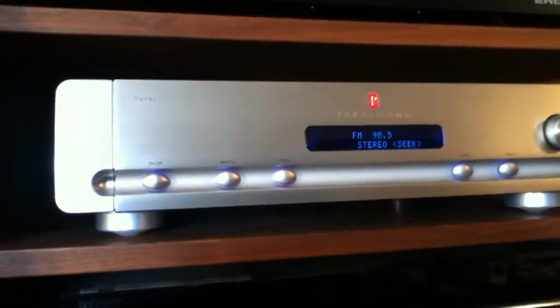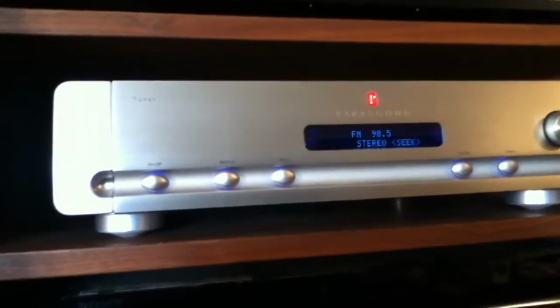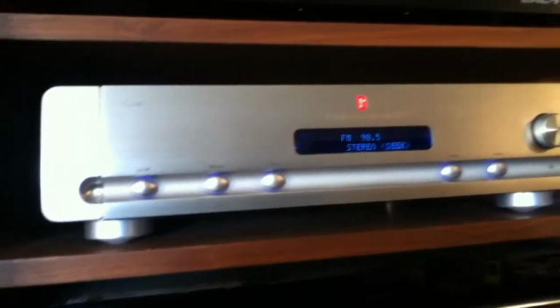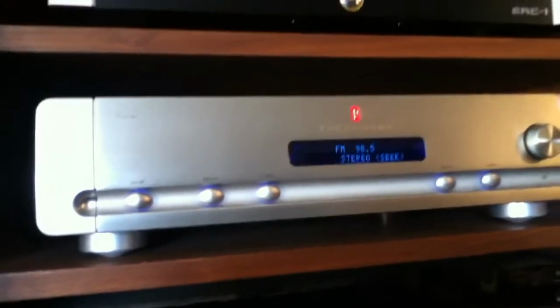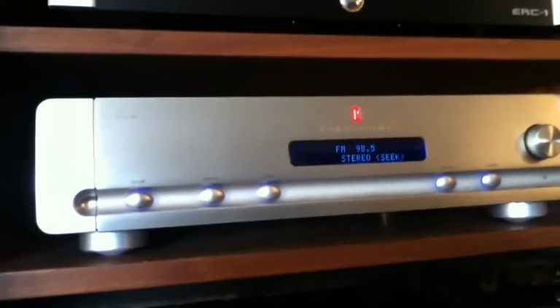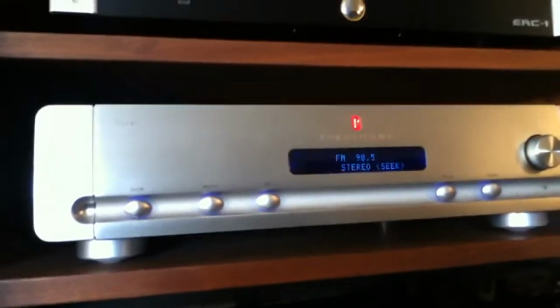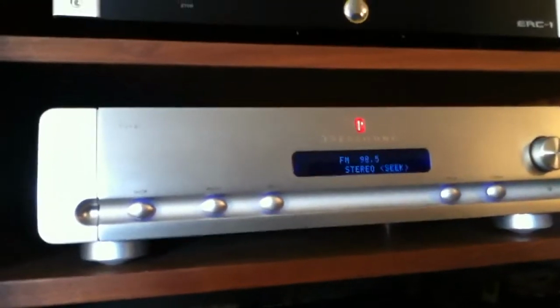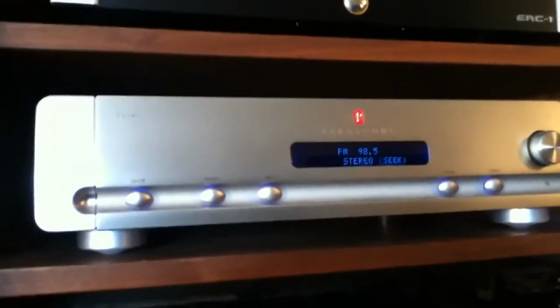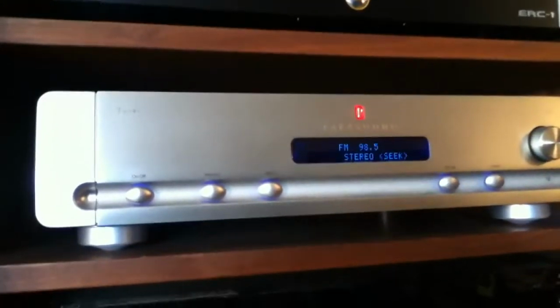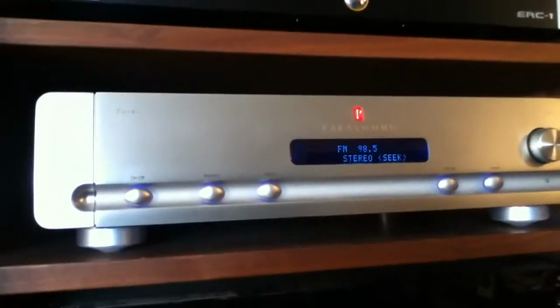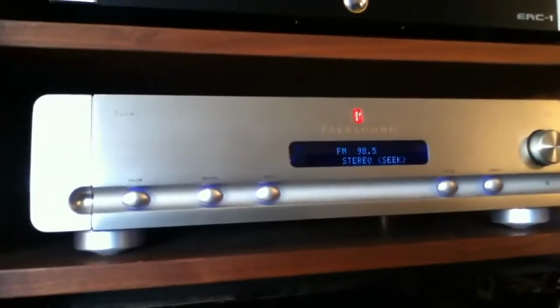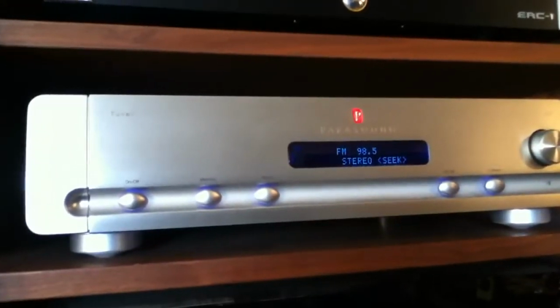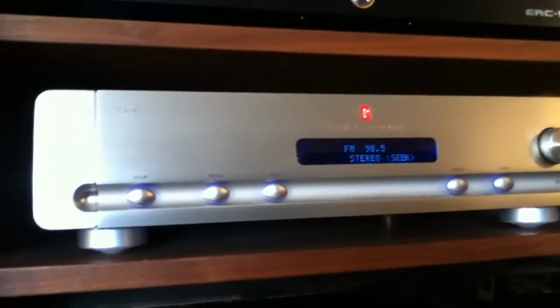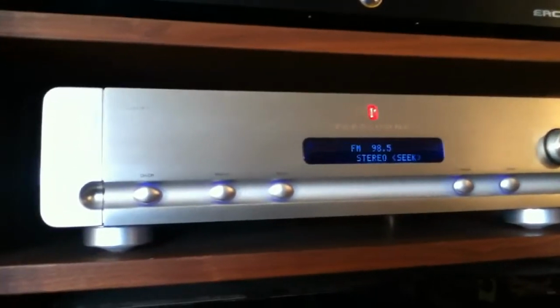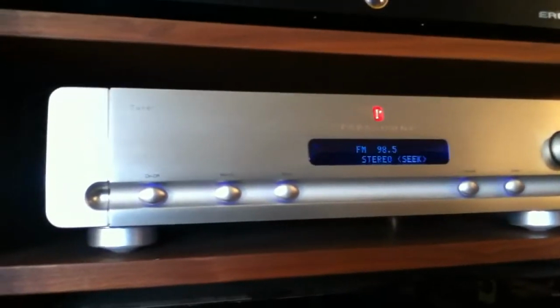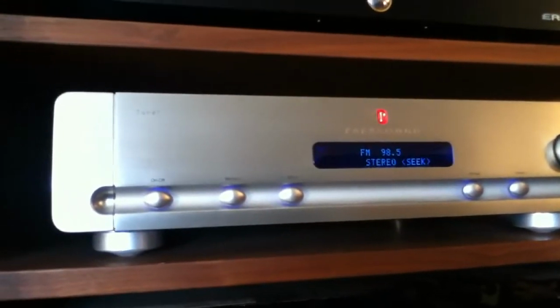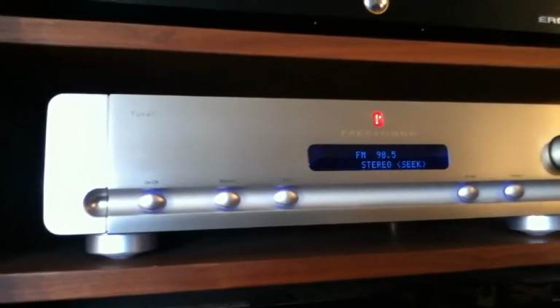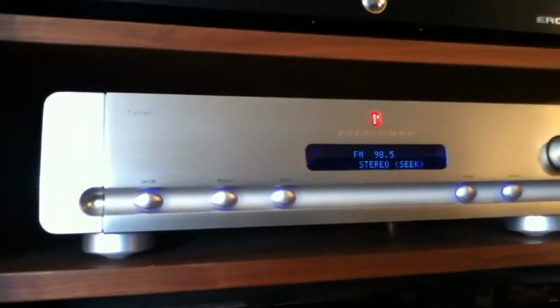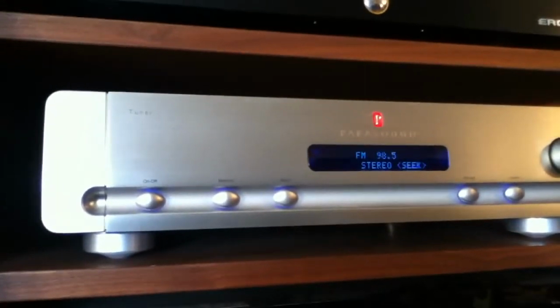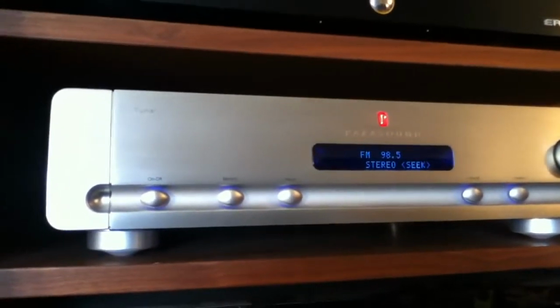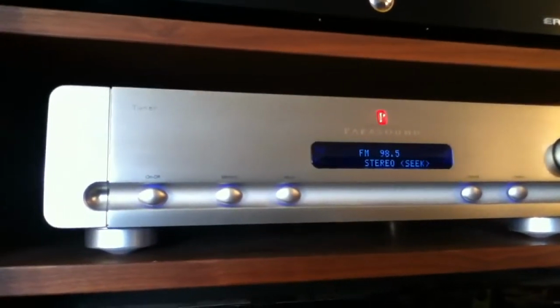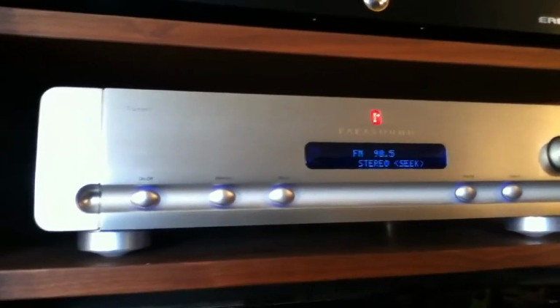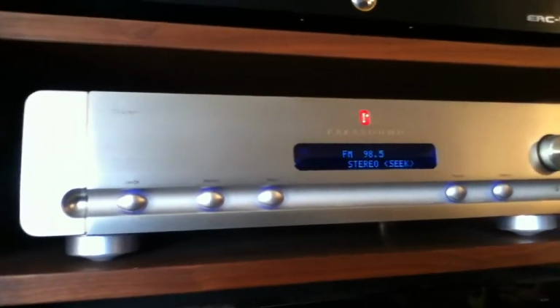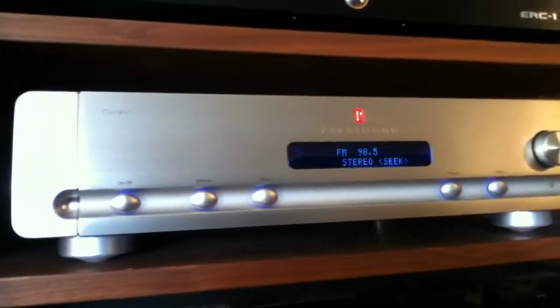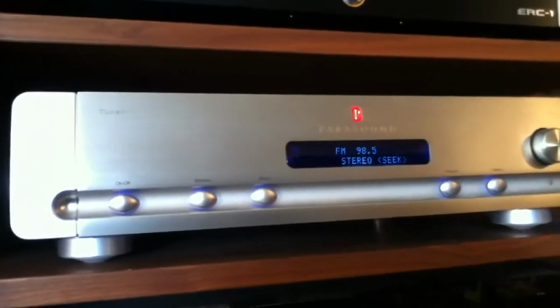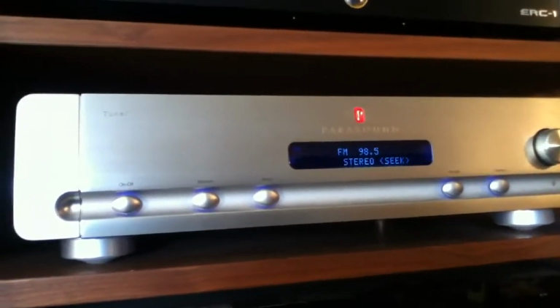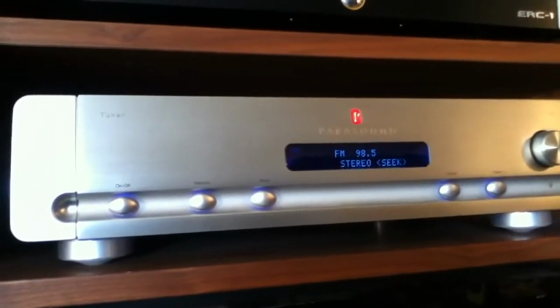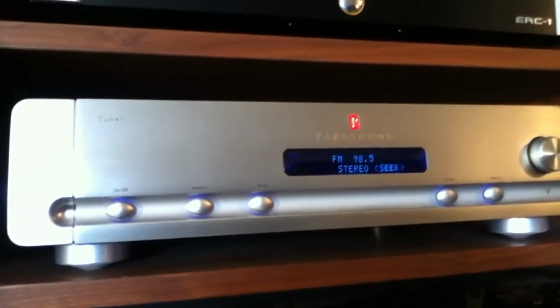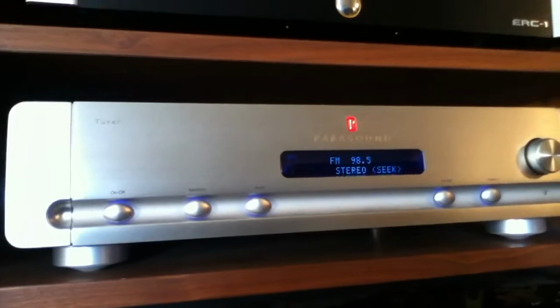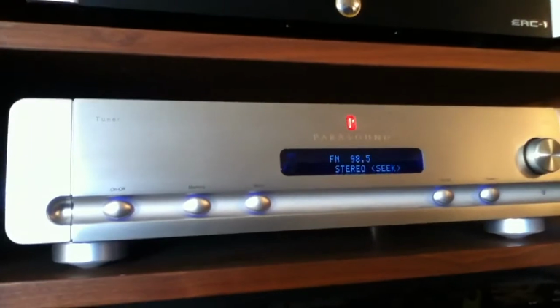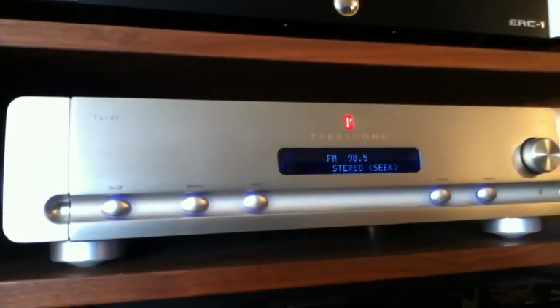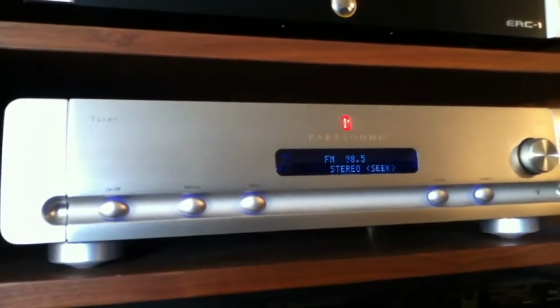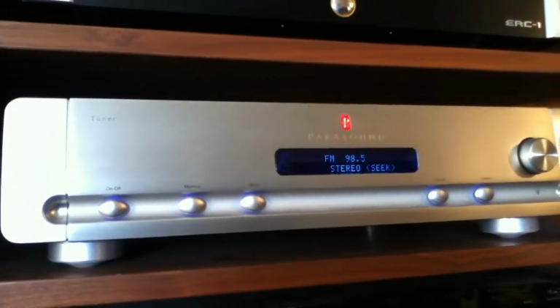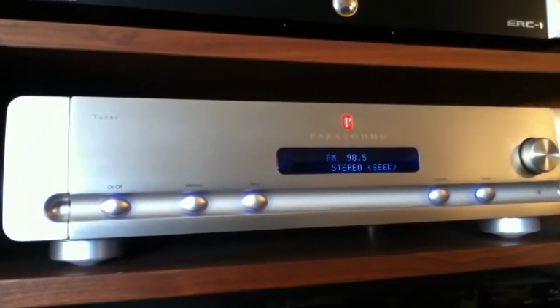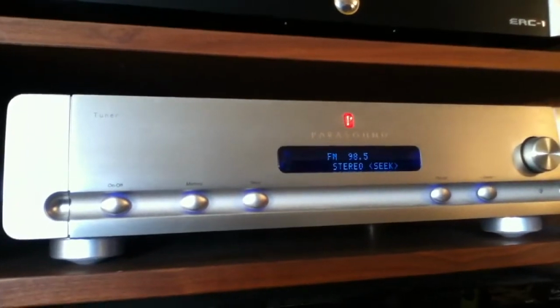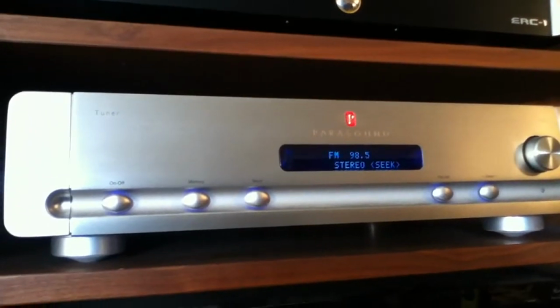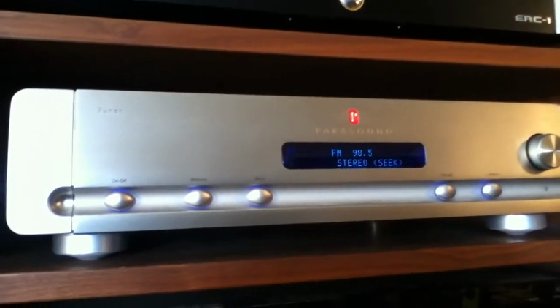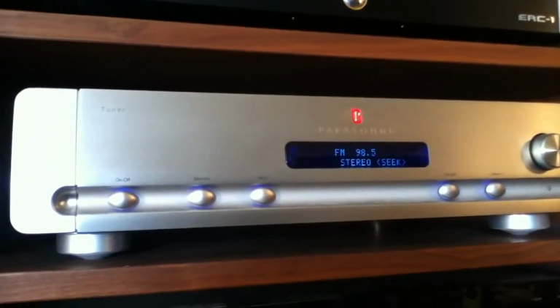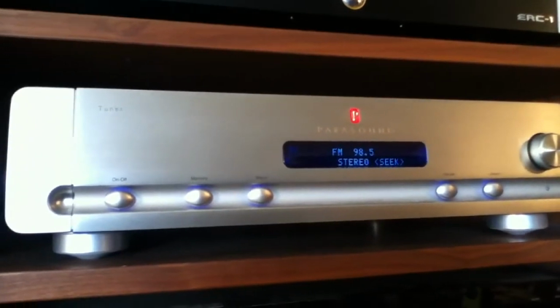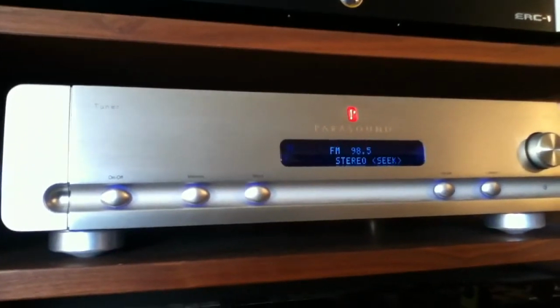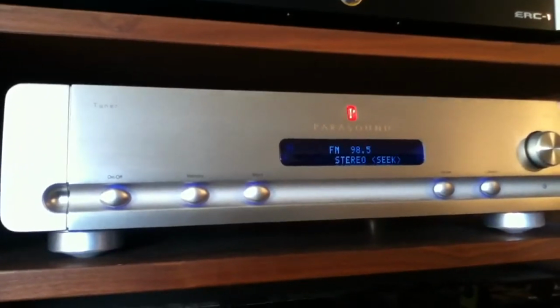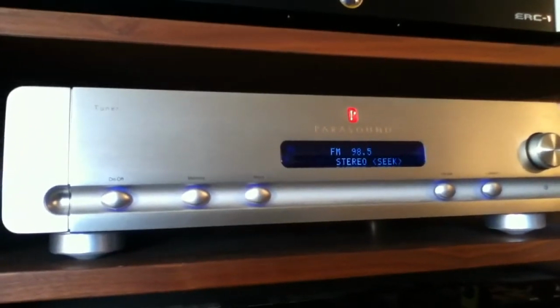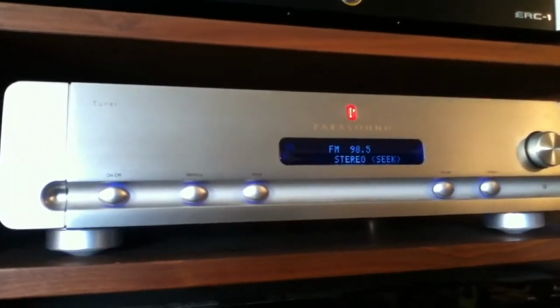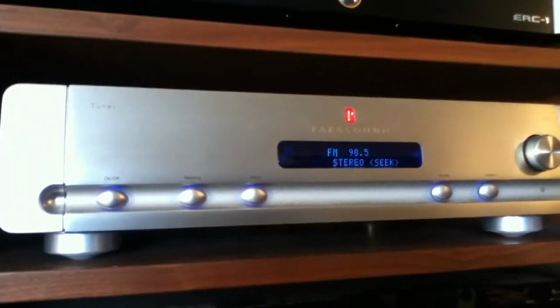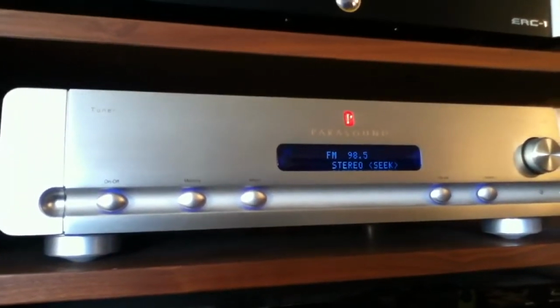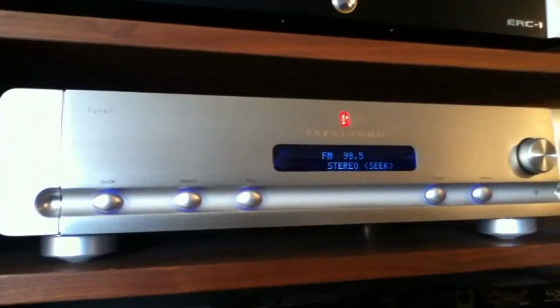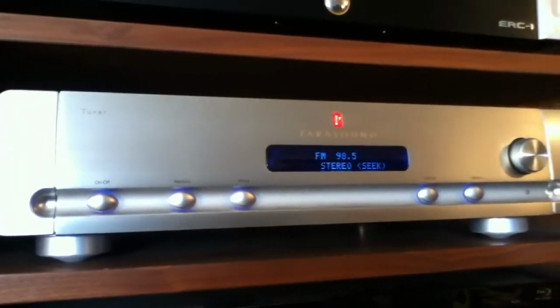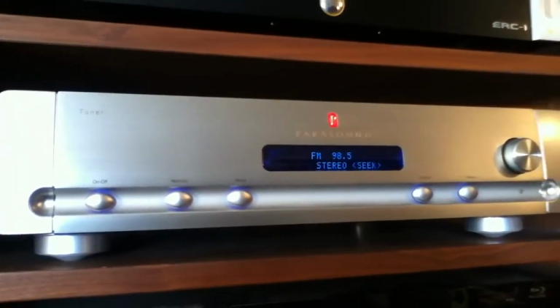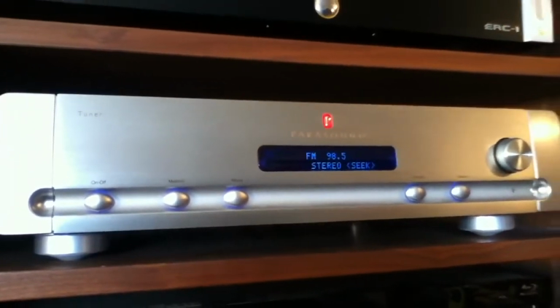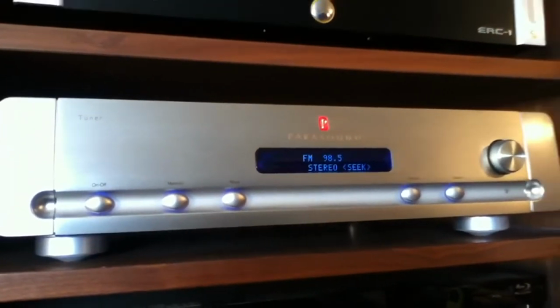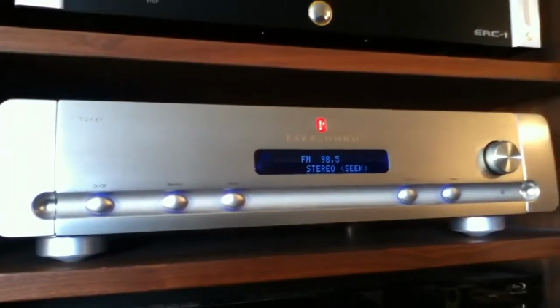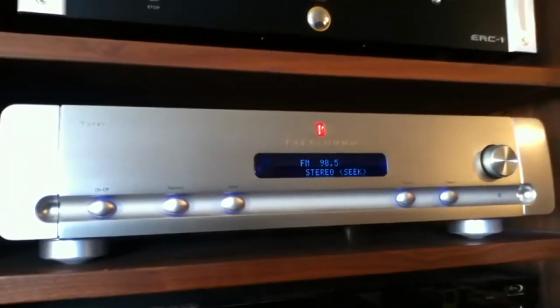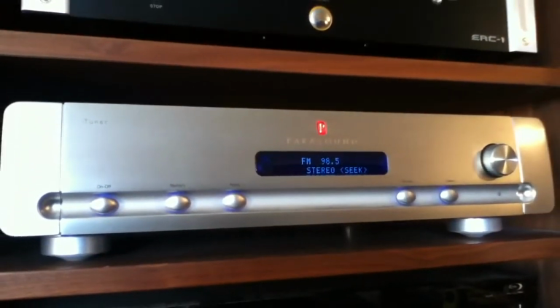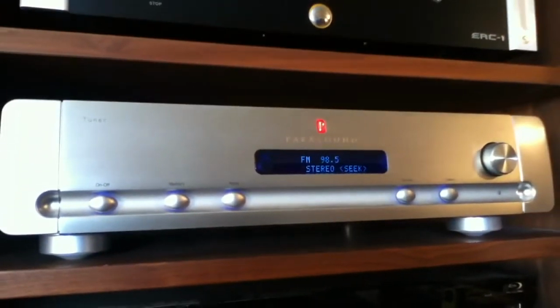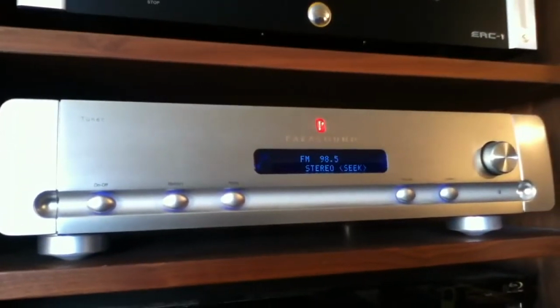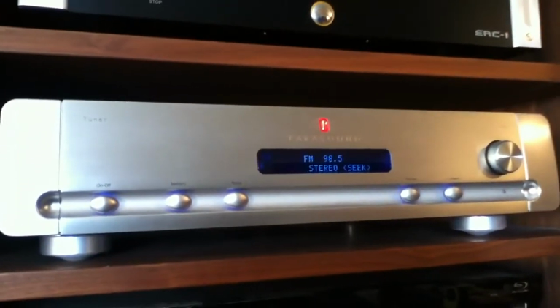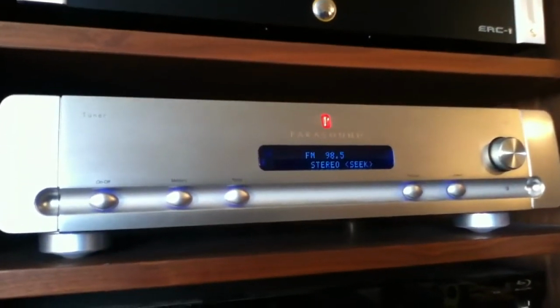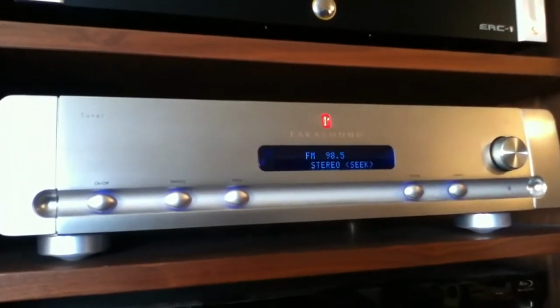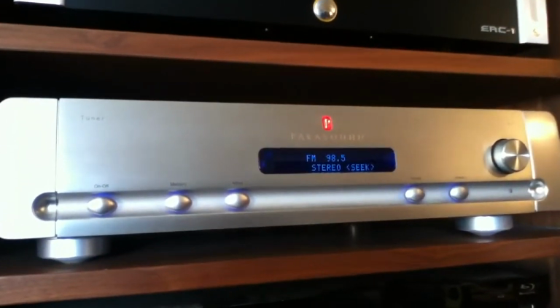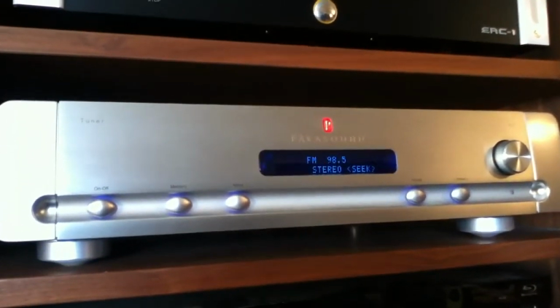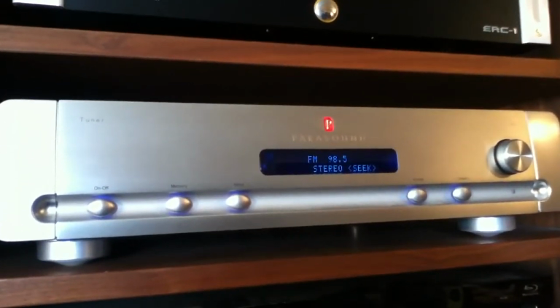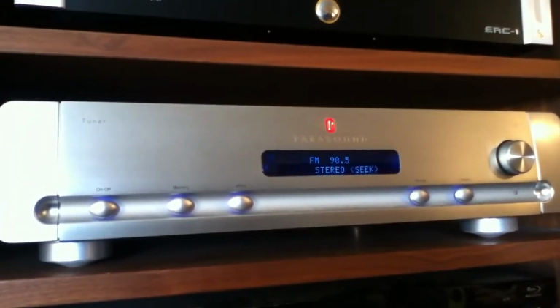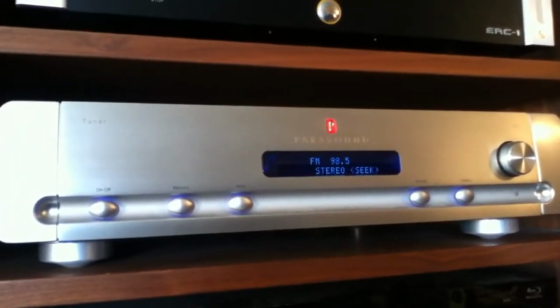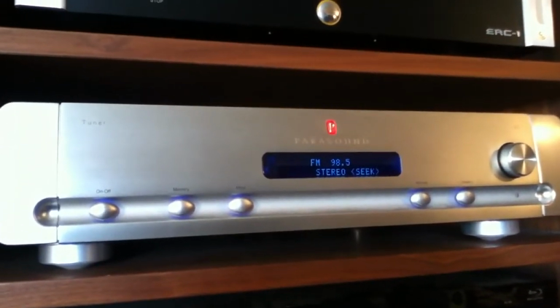Hello YouTube fans. Today I'm going to review the Parasound T3 FM tuner.